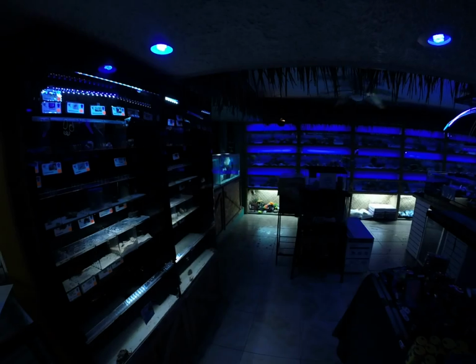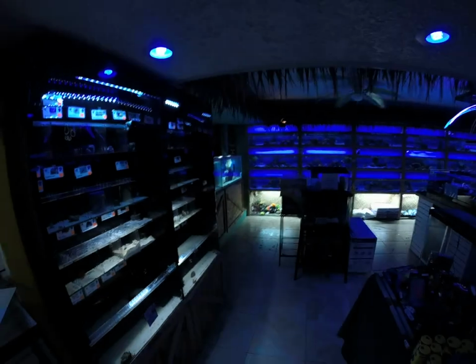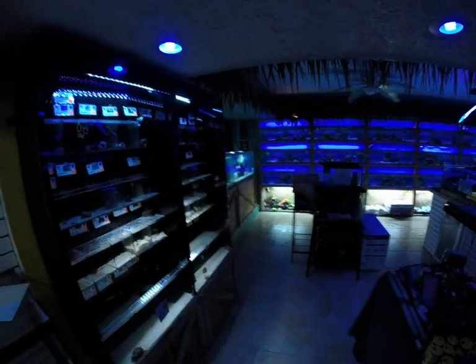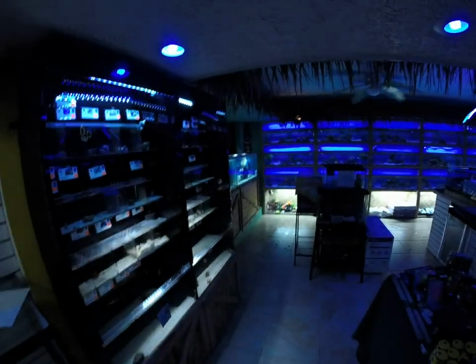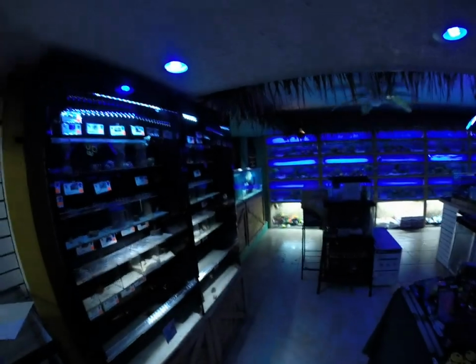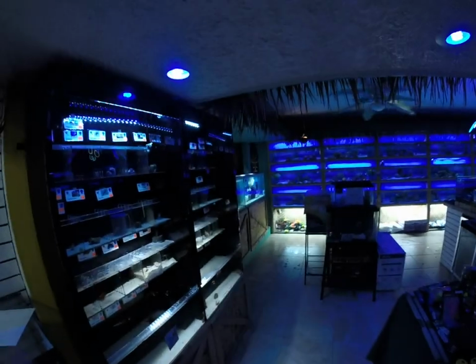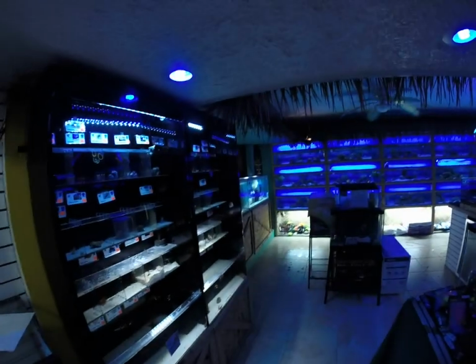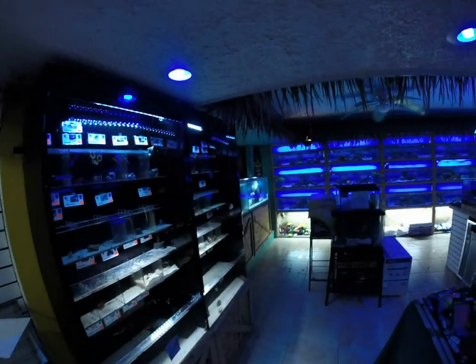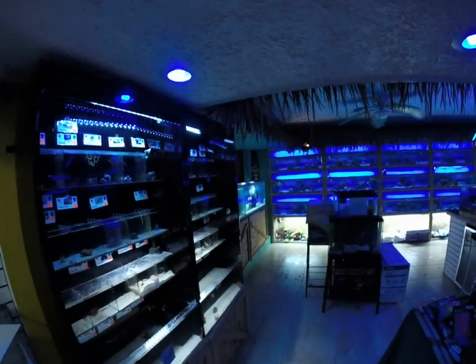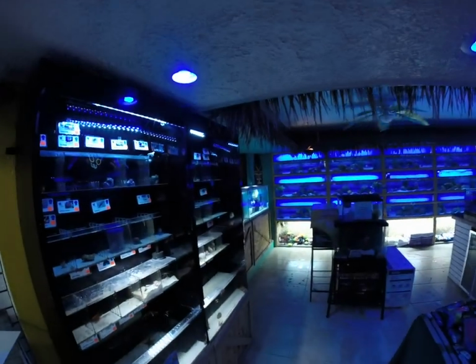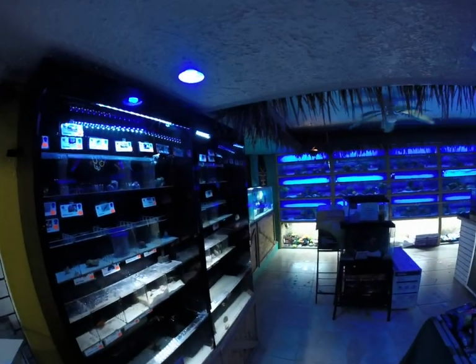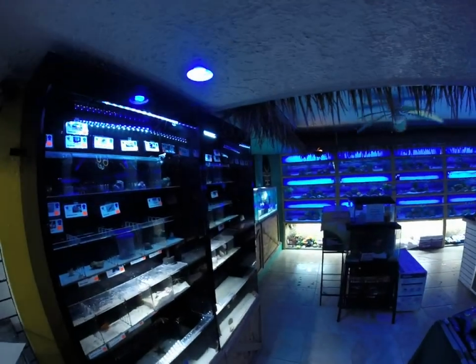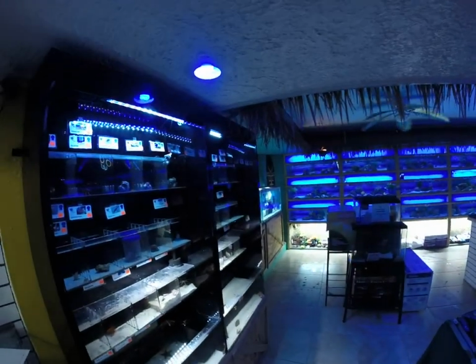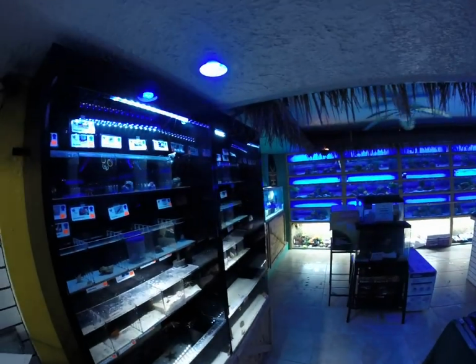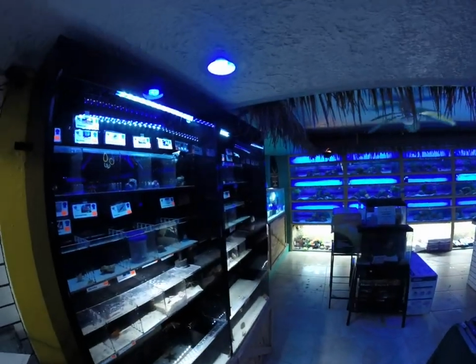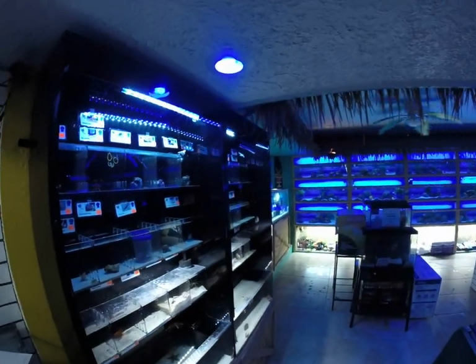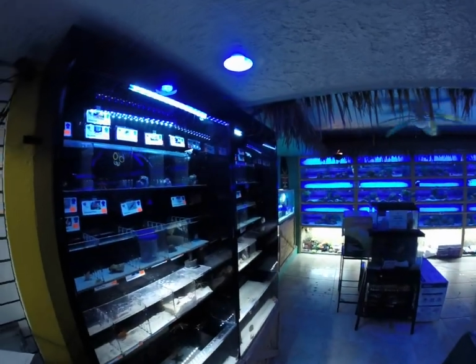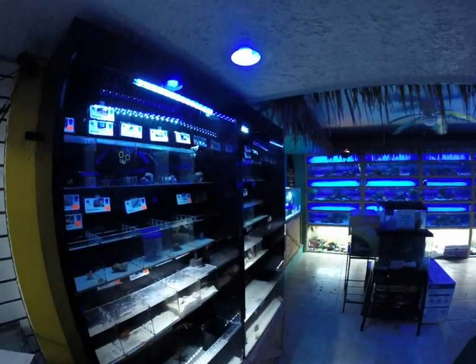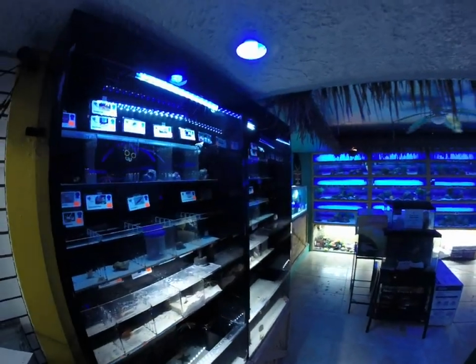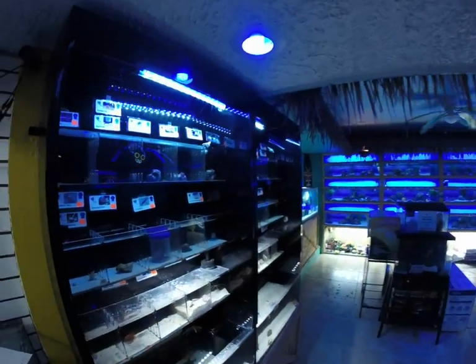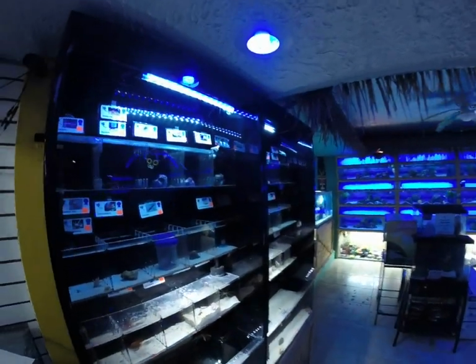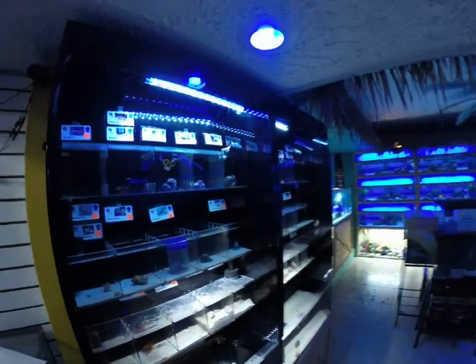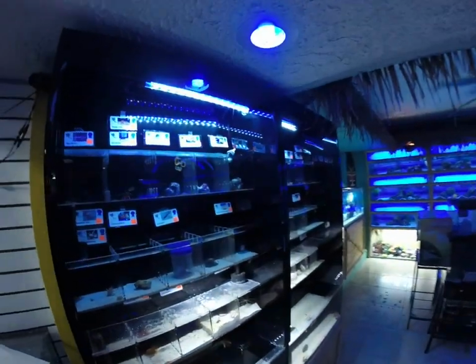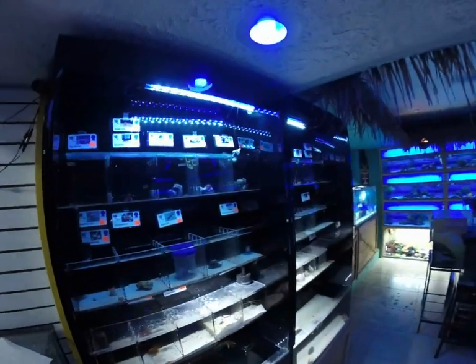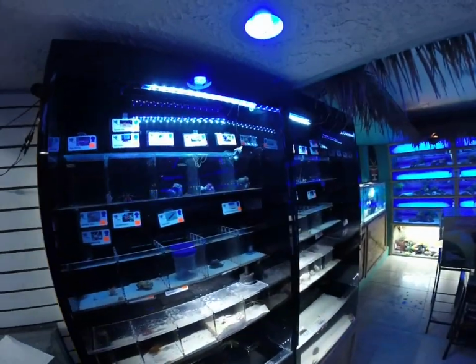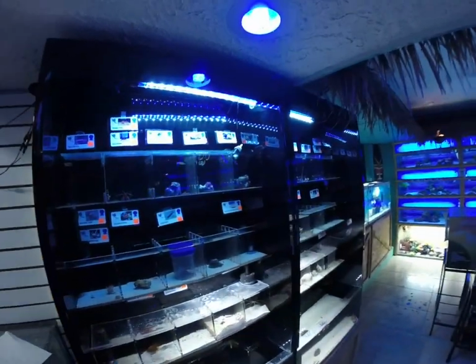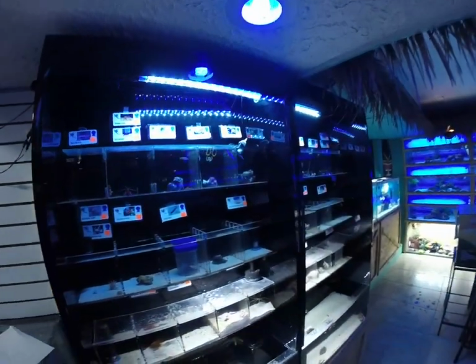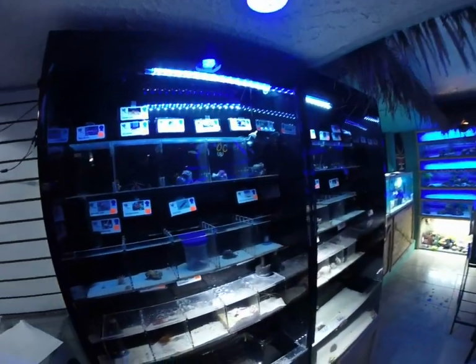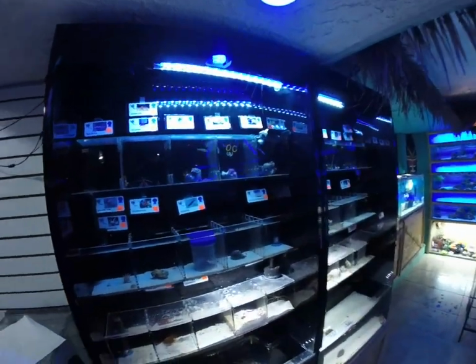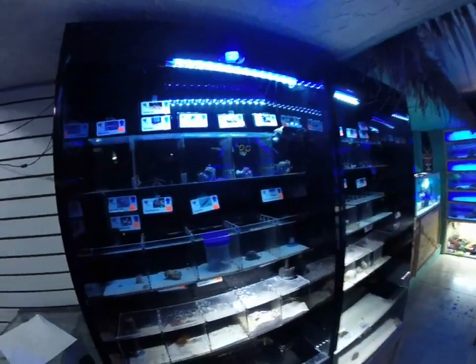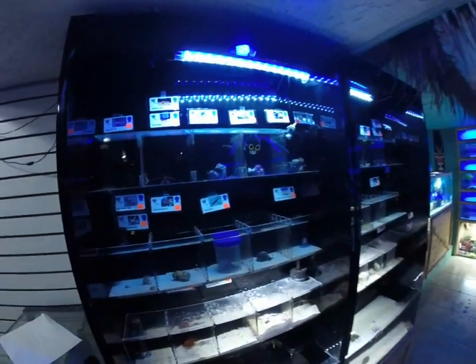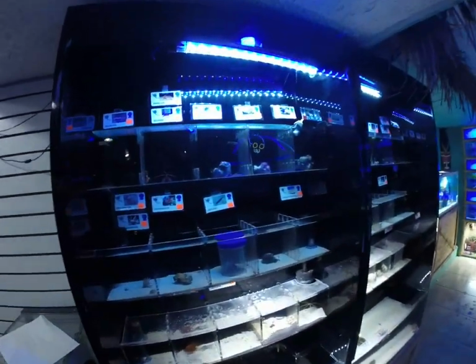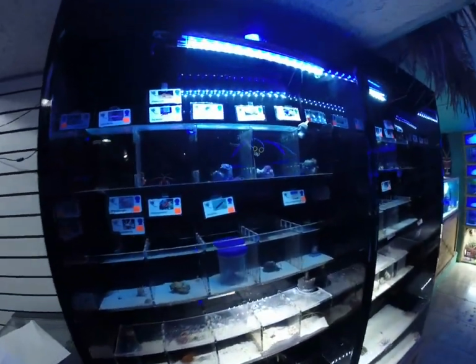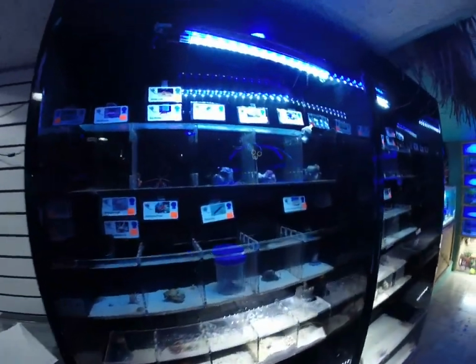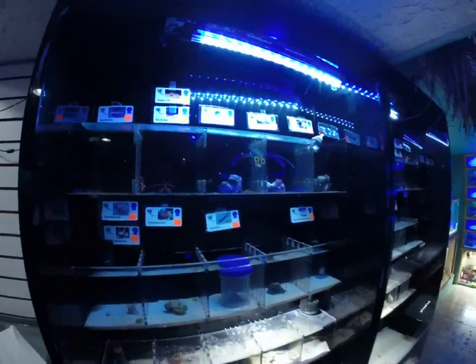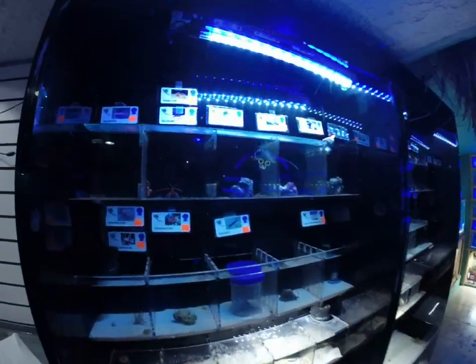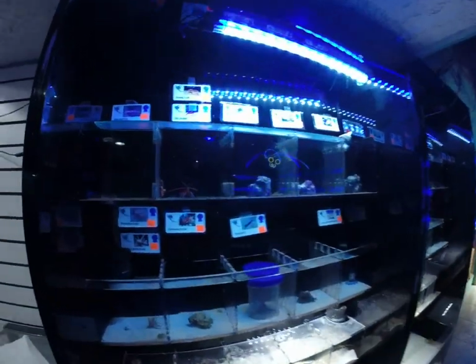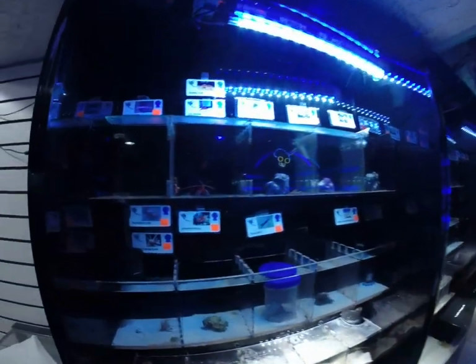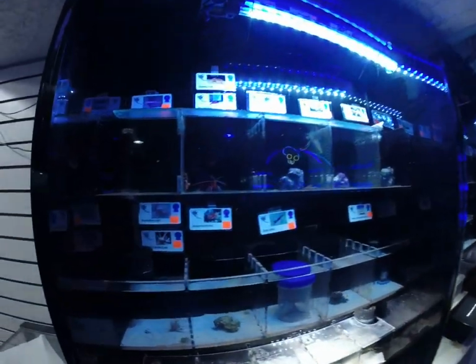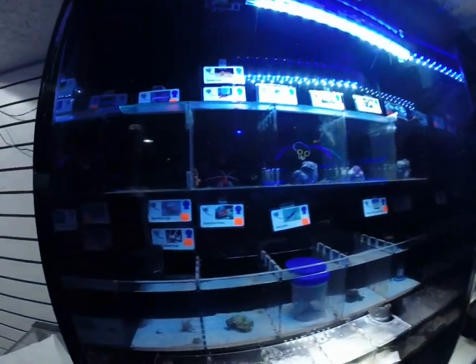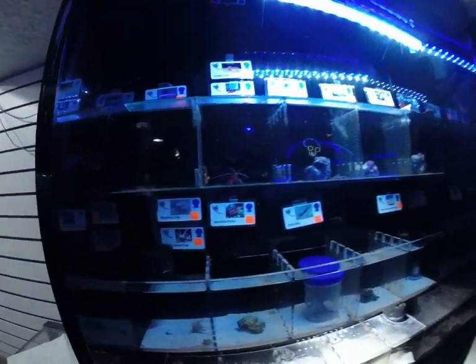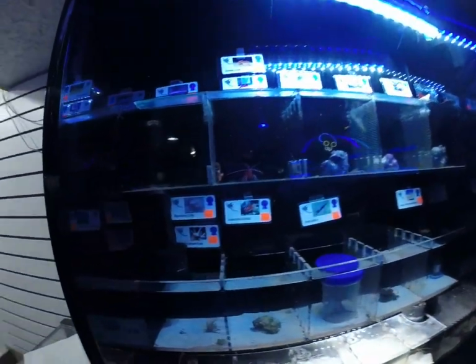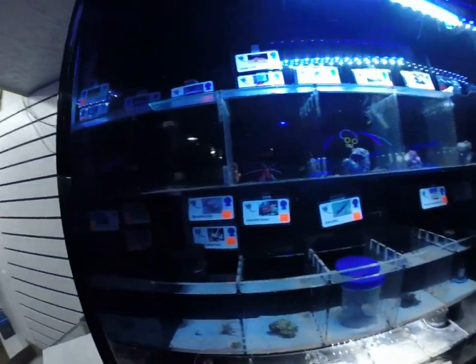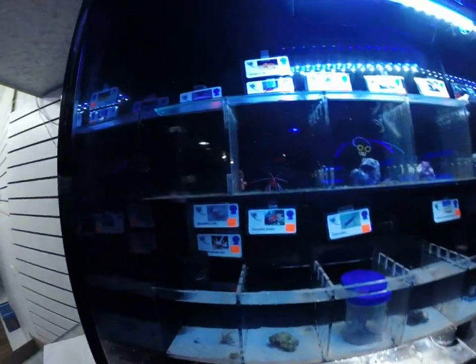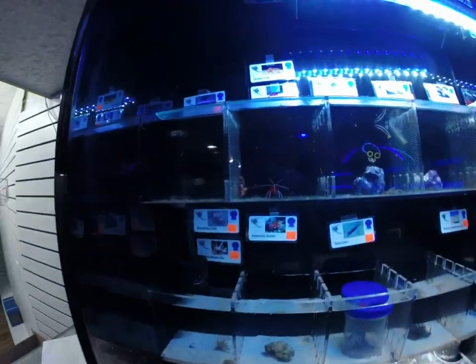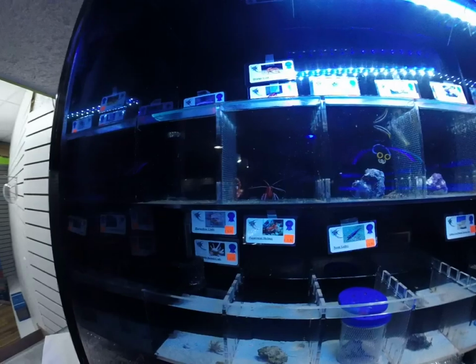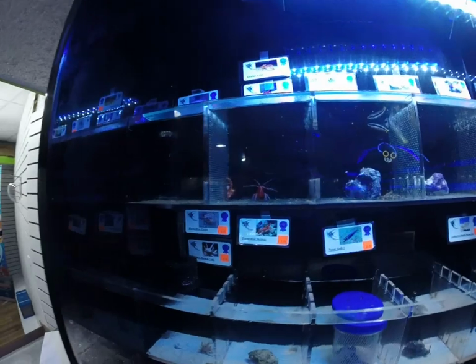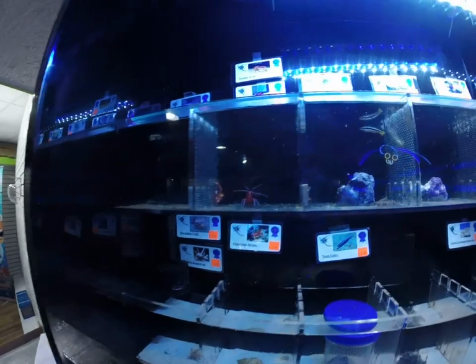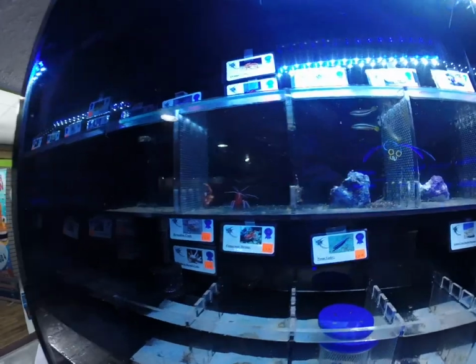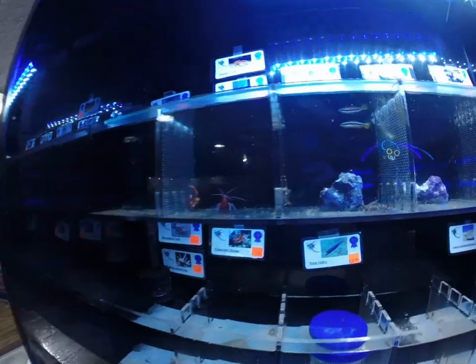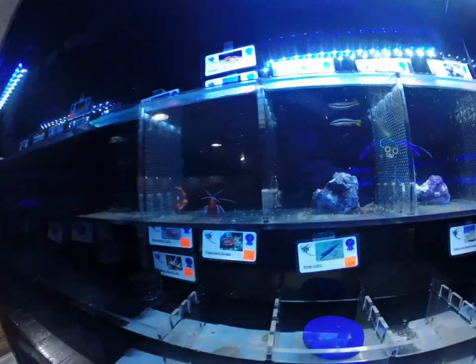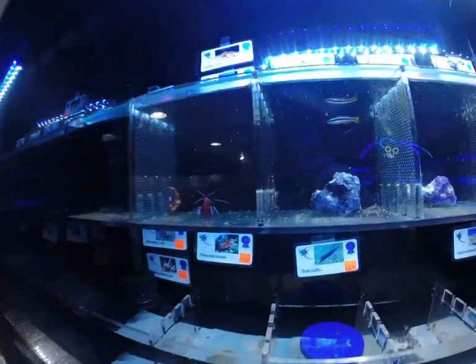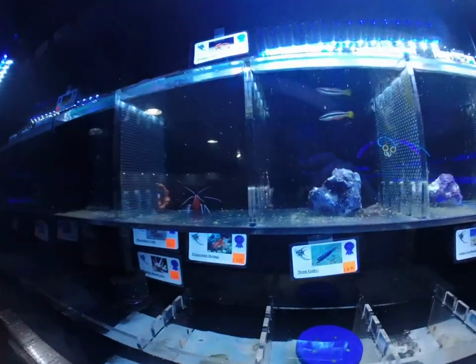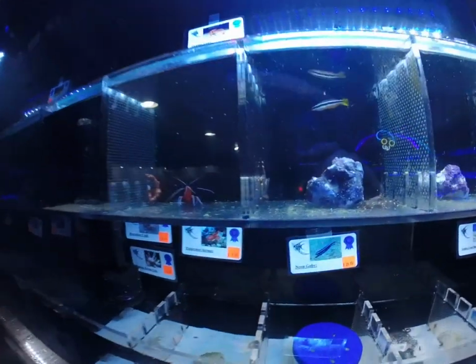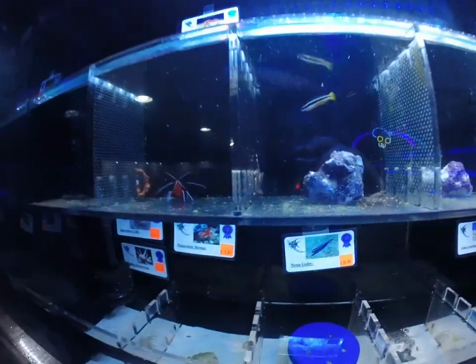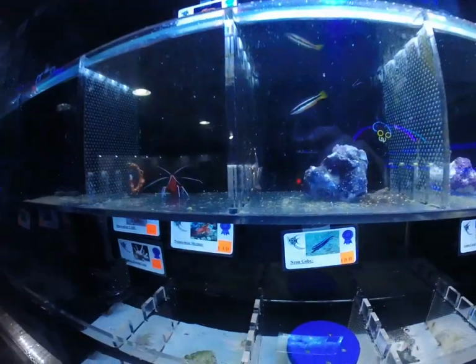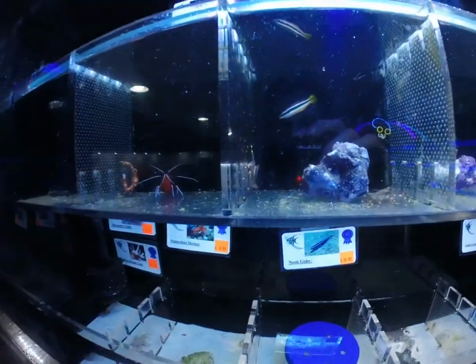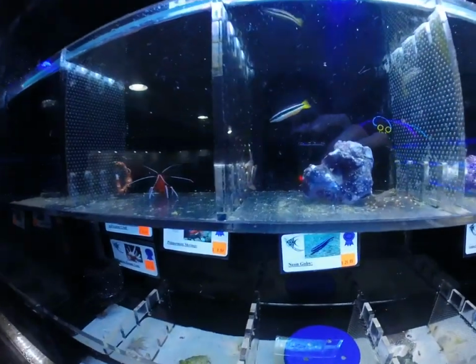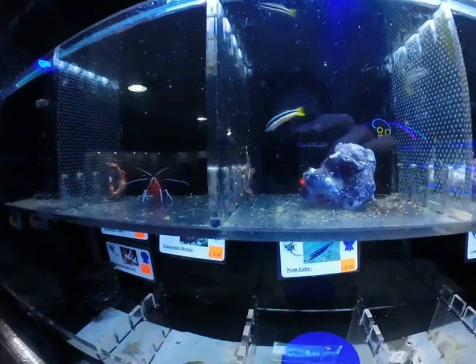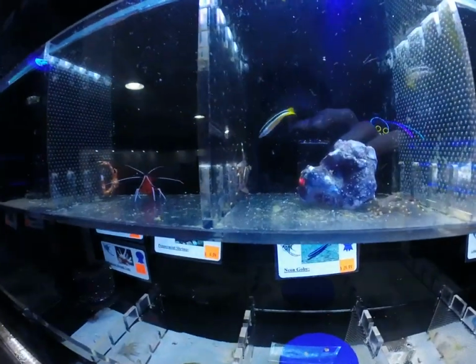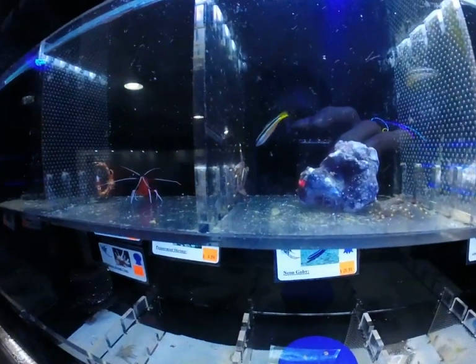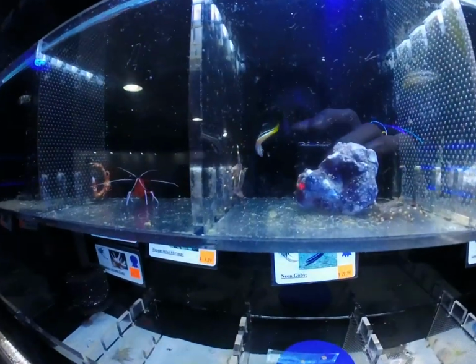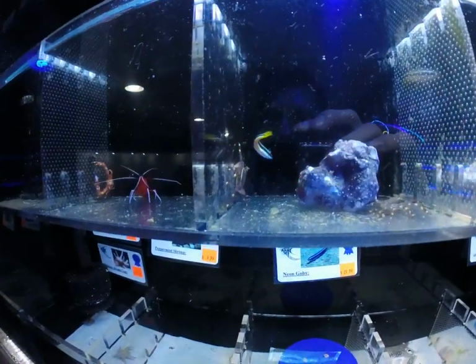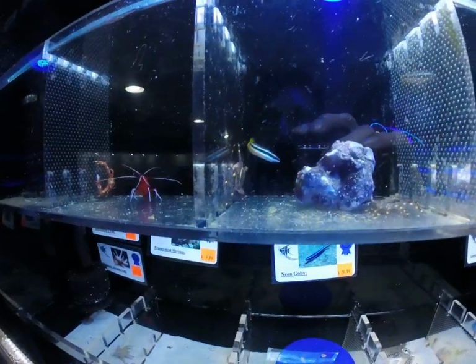Hey guys, thanks for stopping by to check out another video inventory update. We've got some beautiful new saltwater animals to show you today. I got a beautiful shipment yesterday.